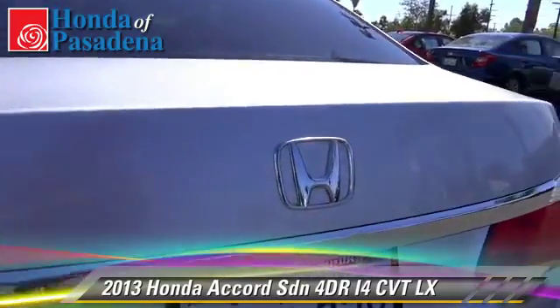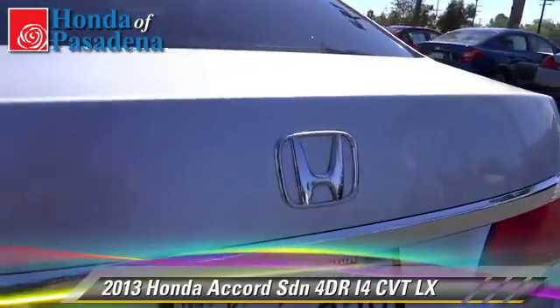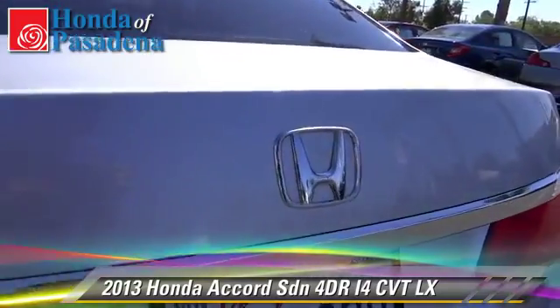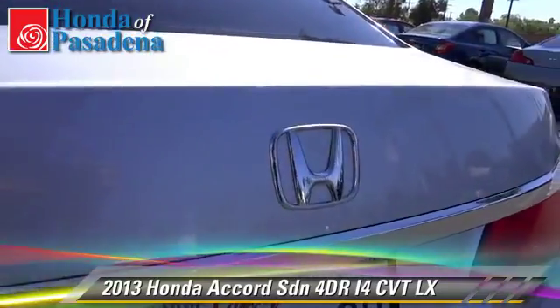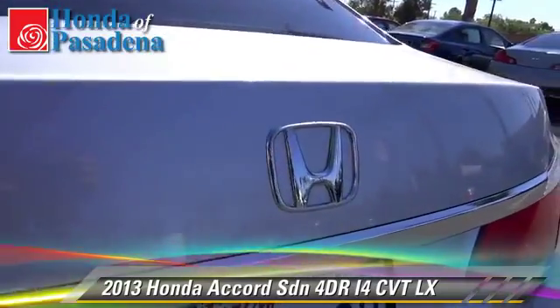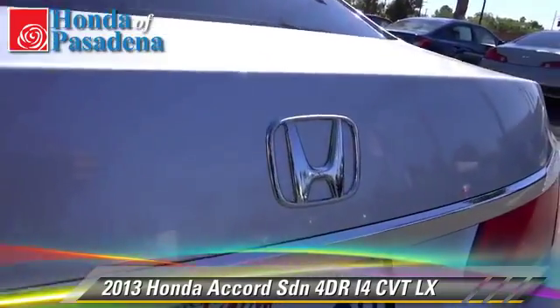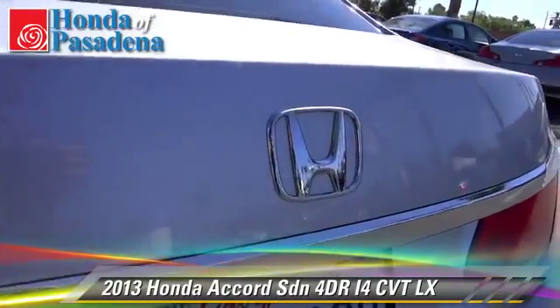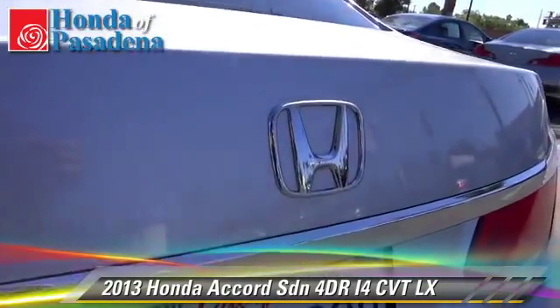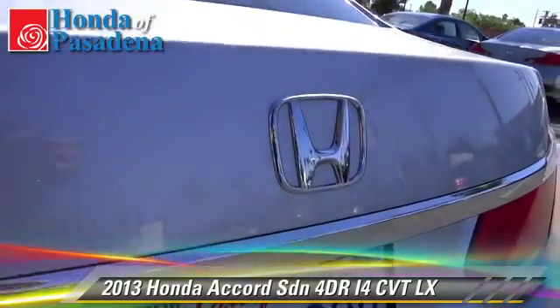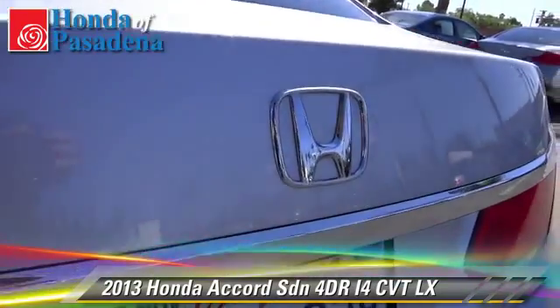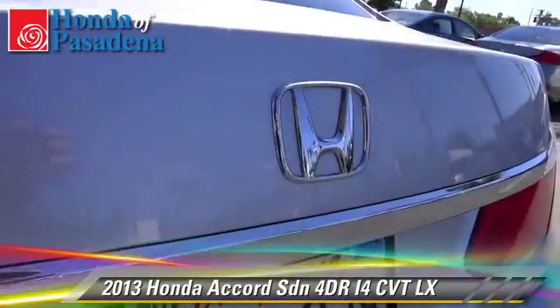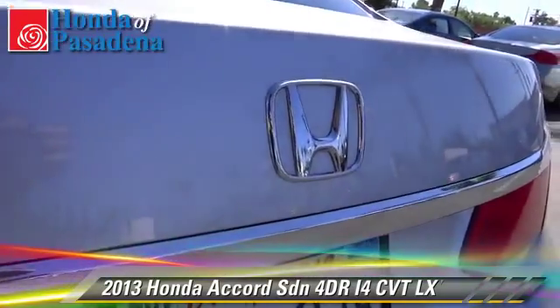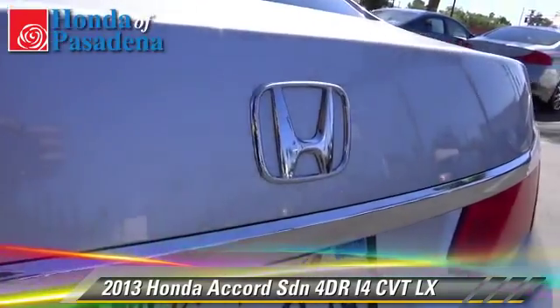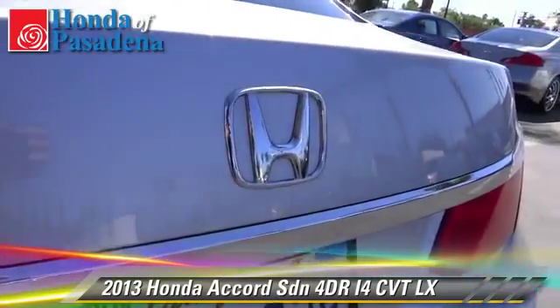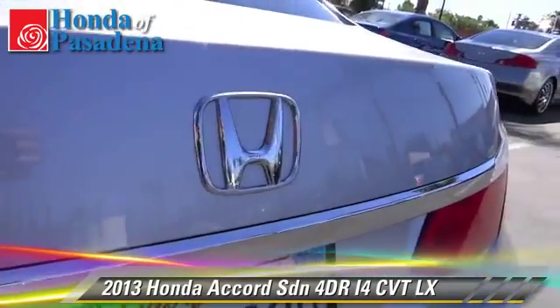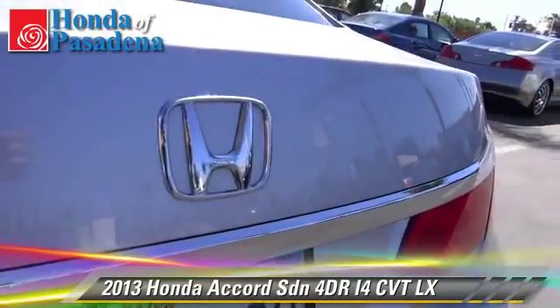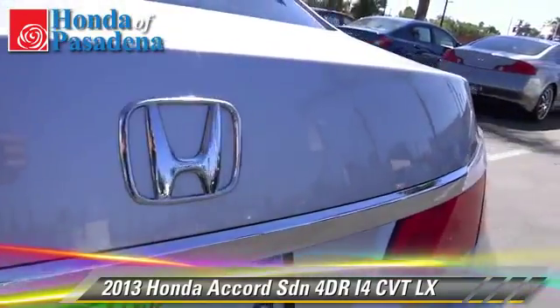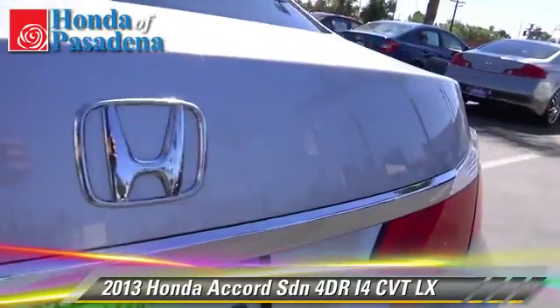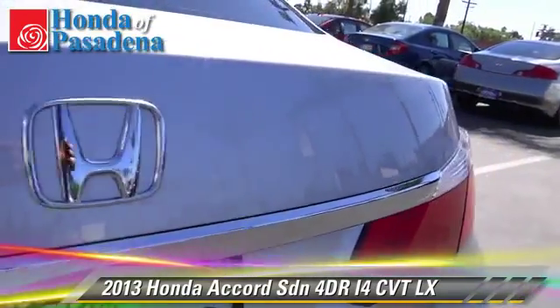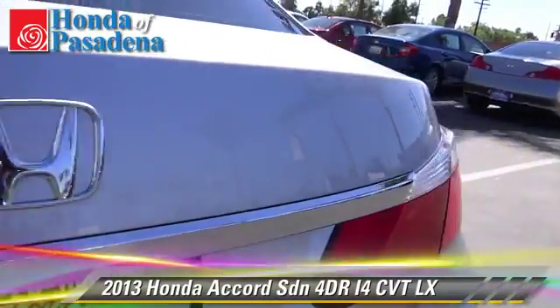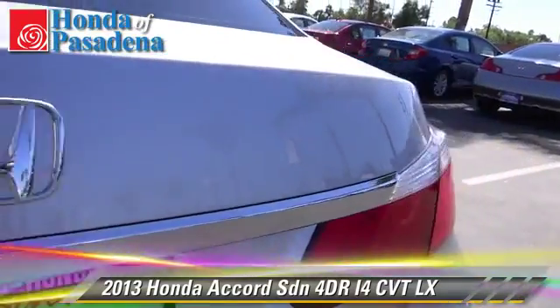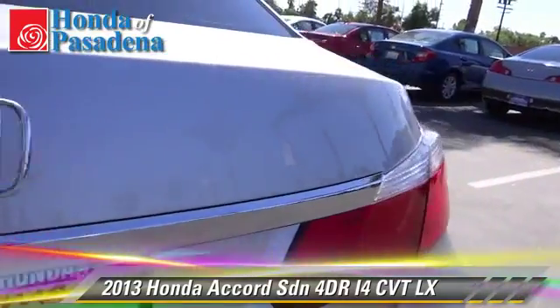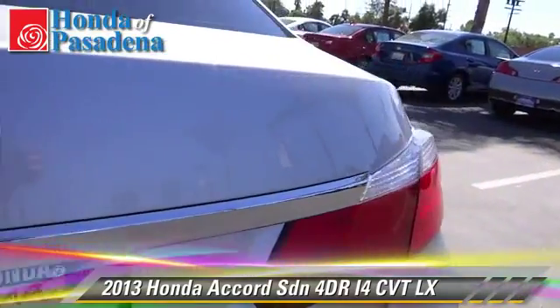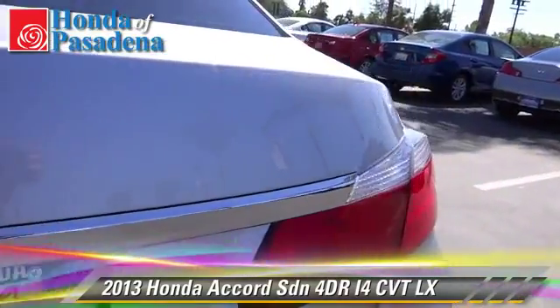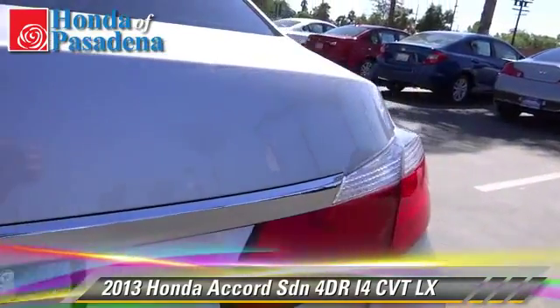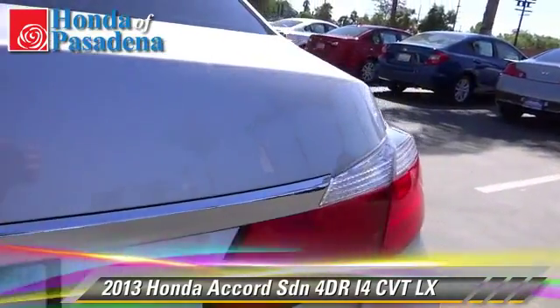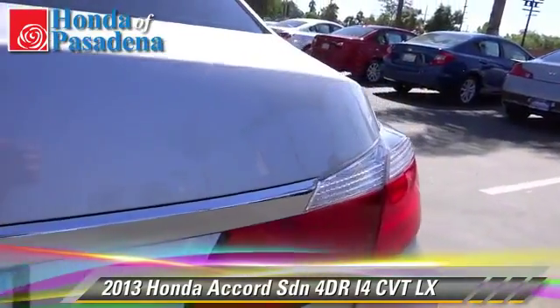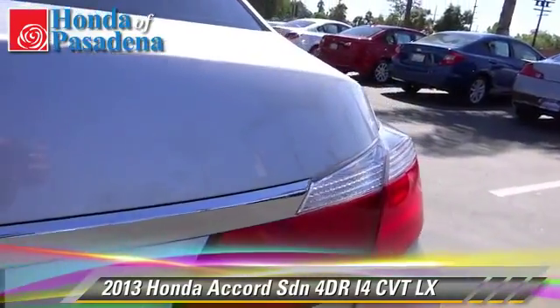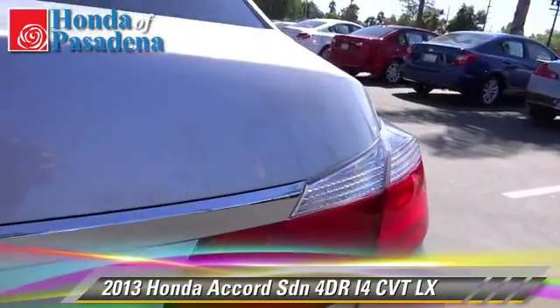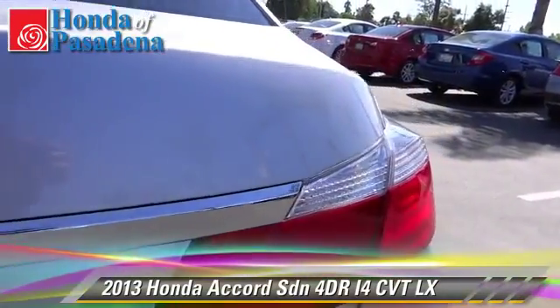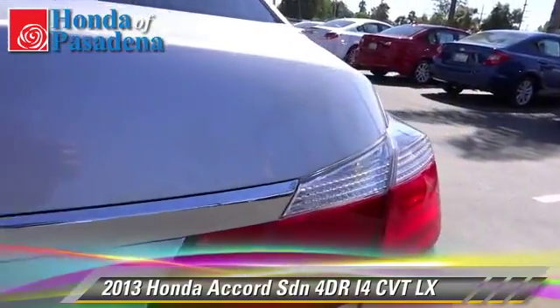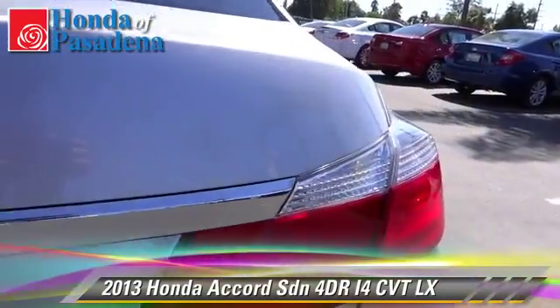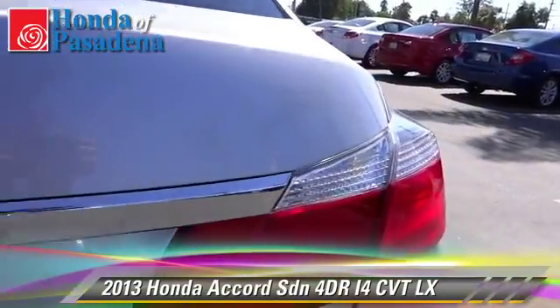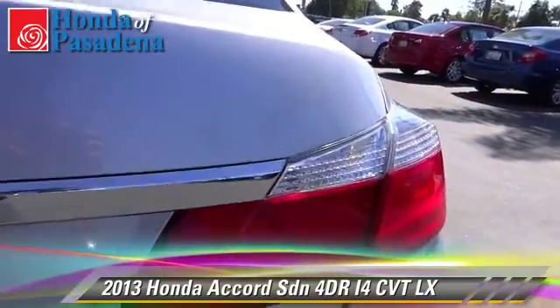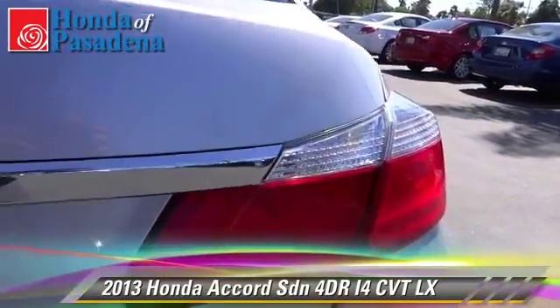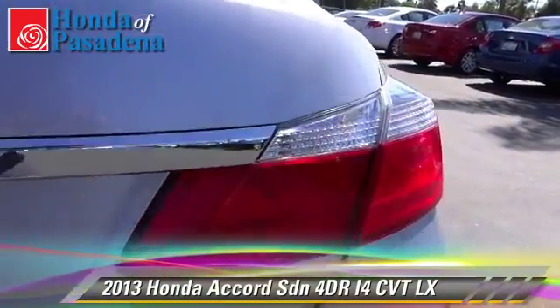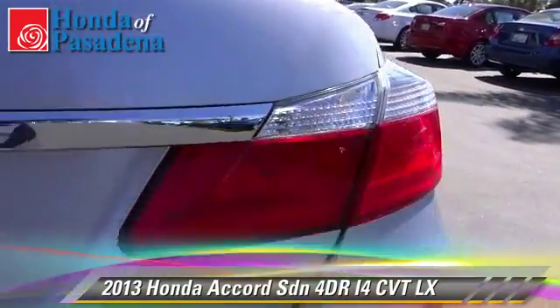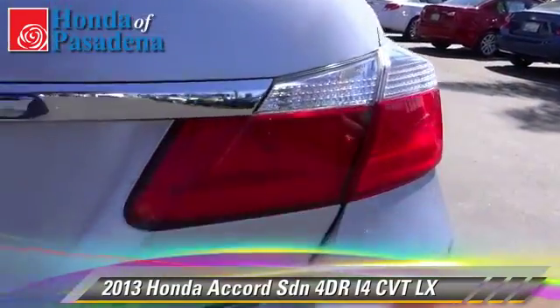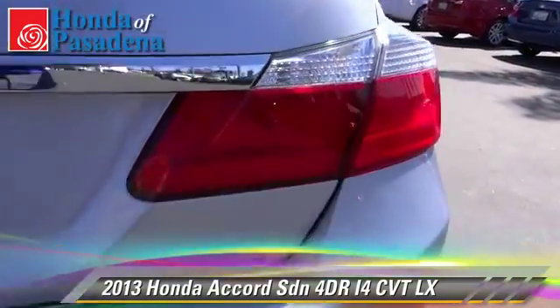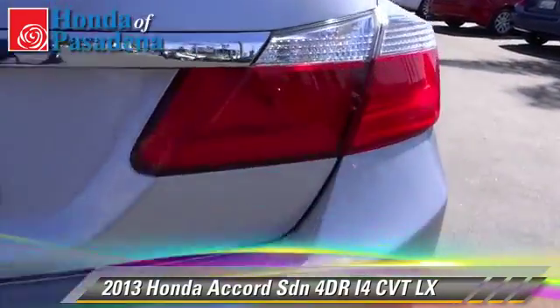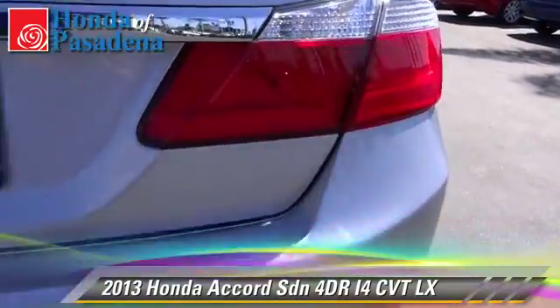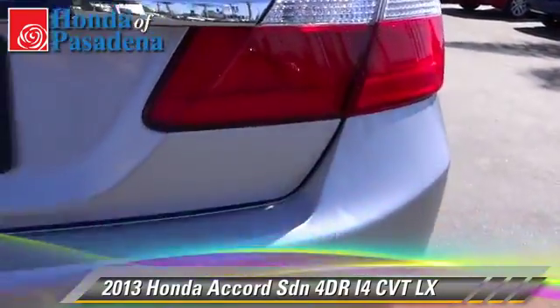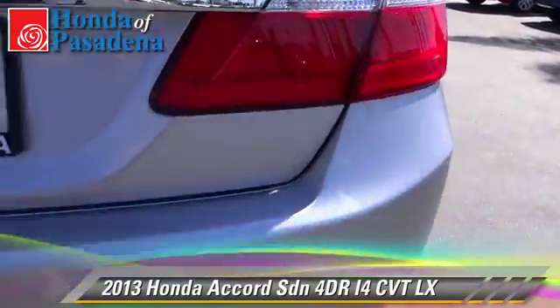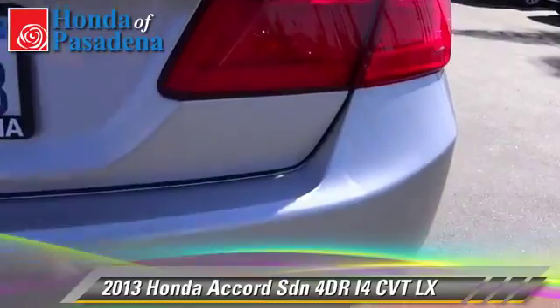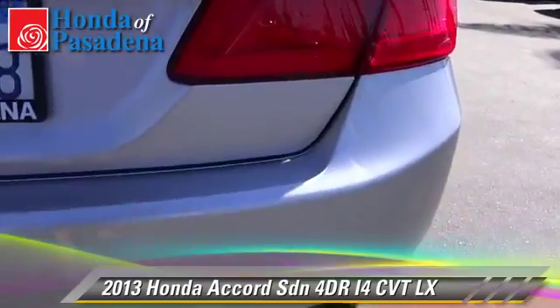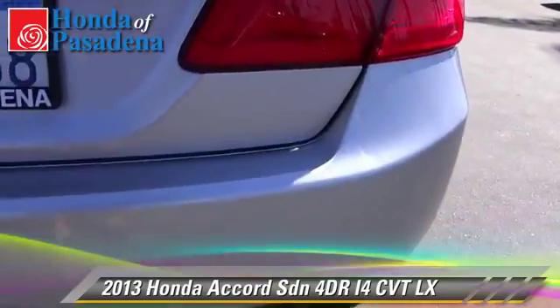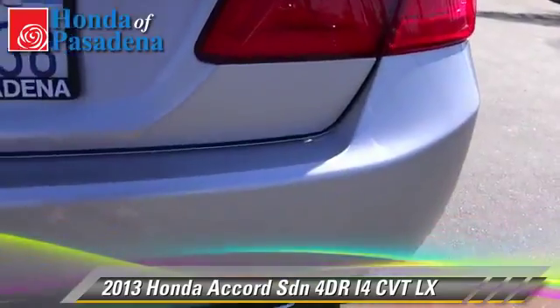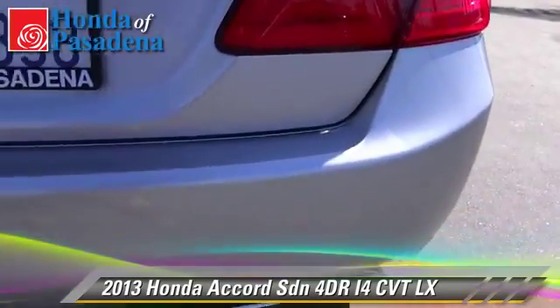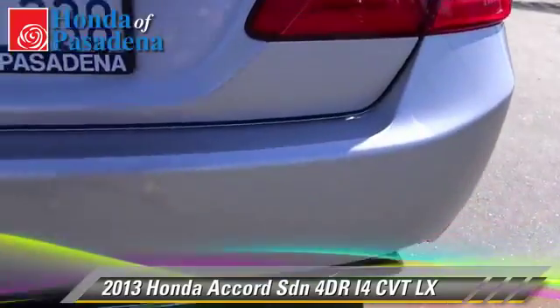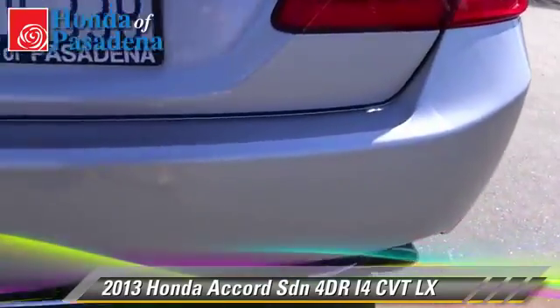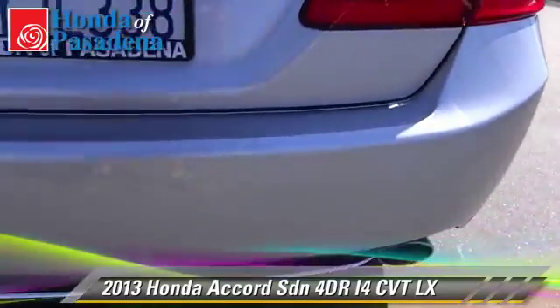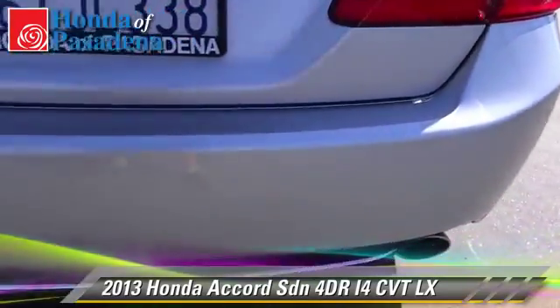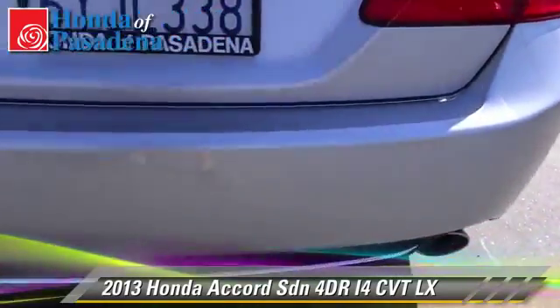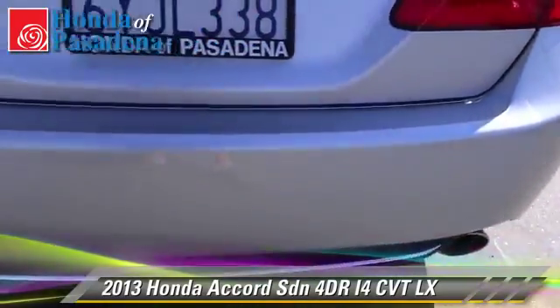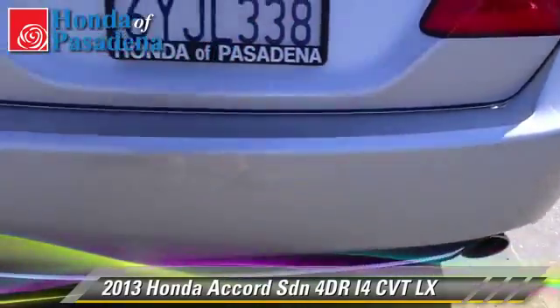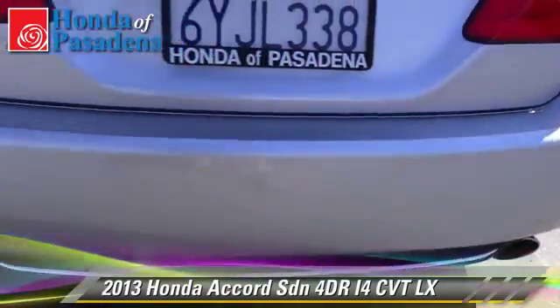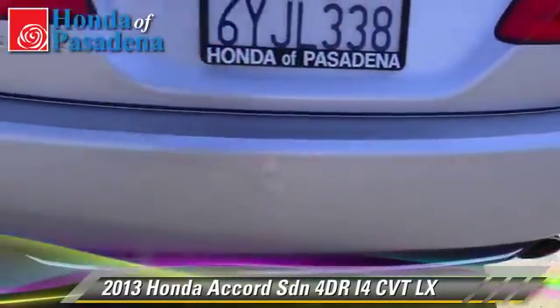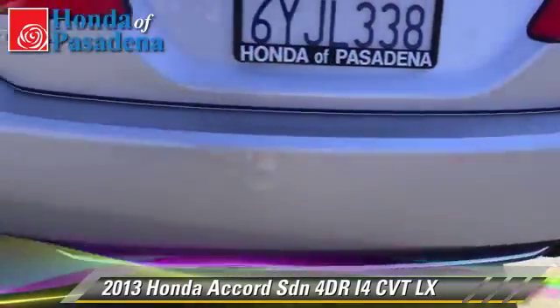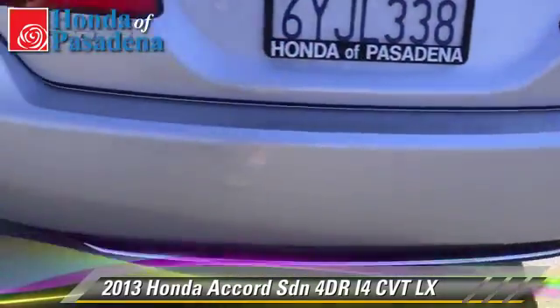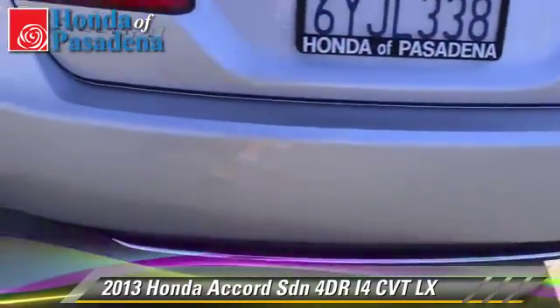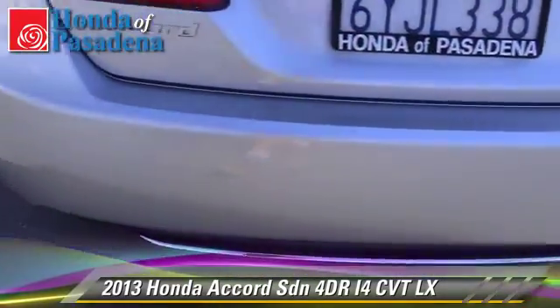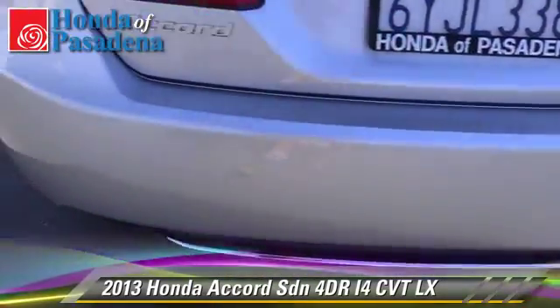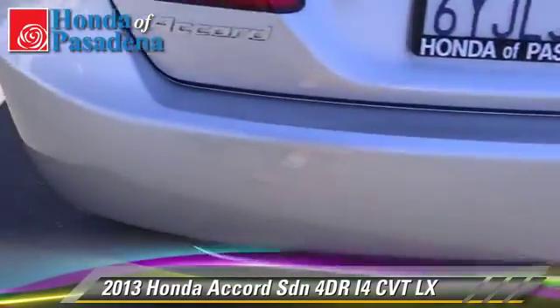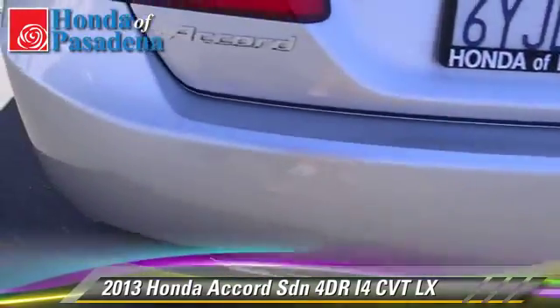This Honda features powered door locks, alloy wheels, and tilt wheel.